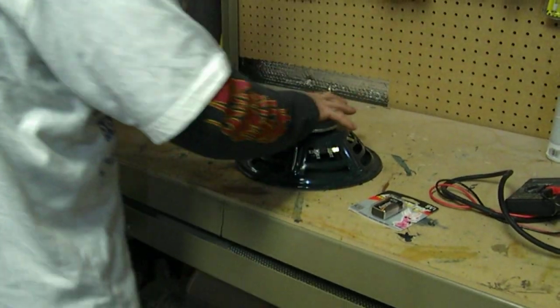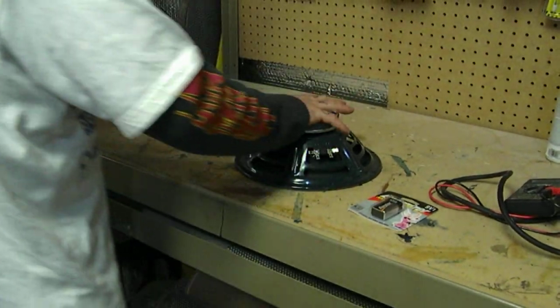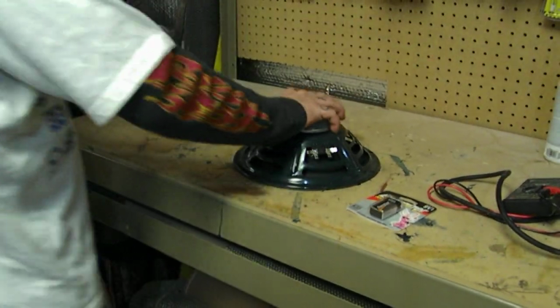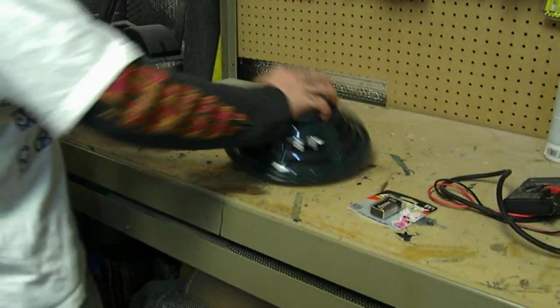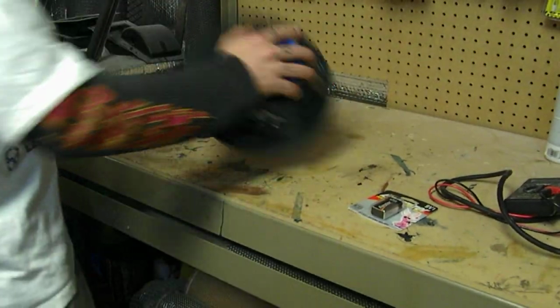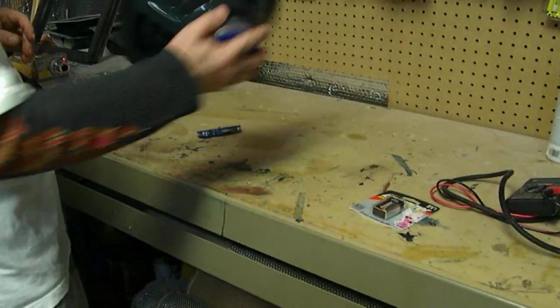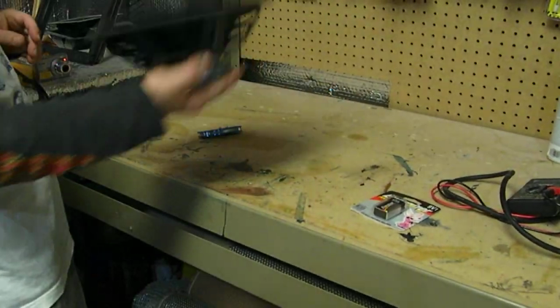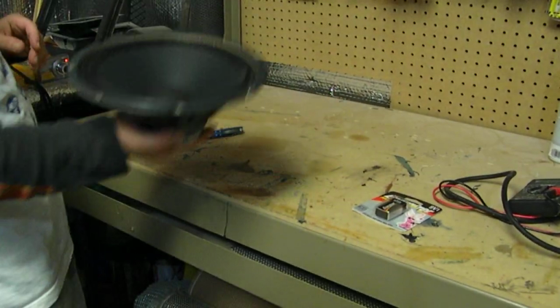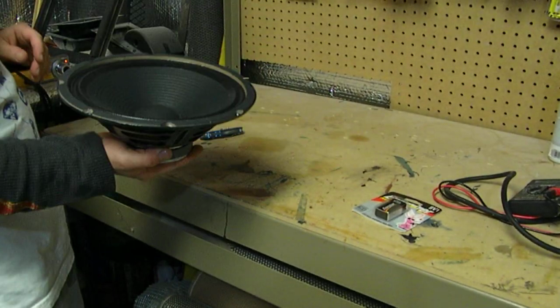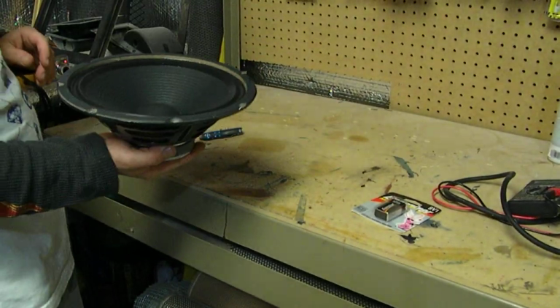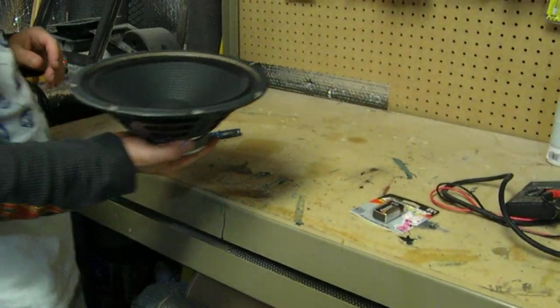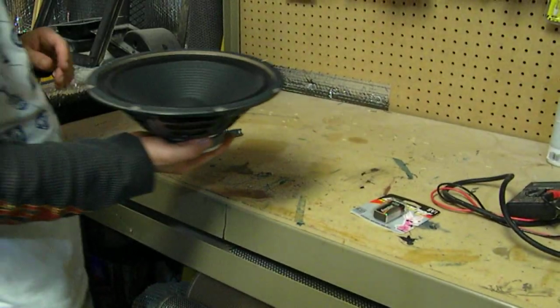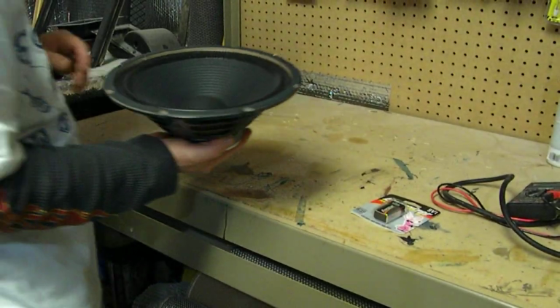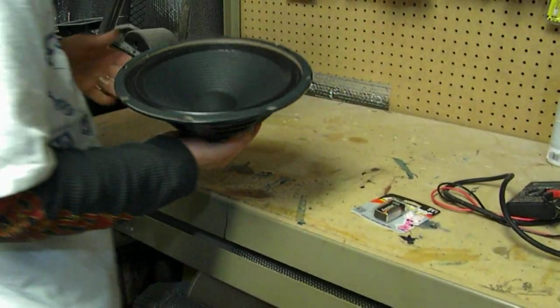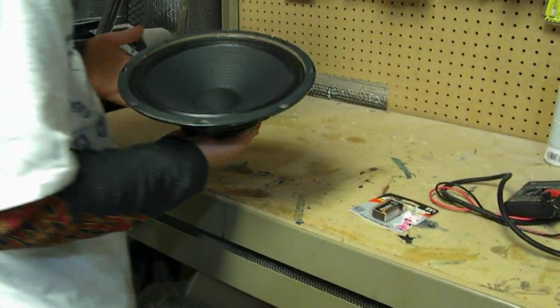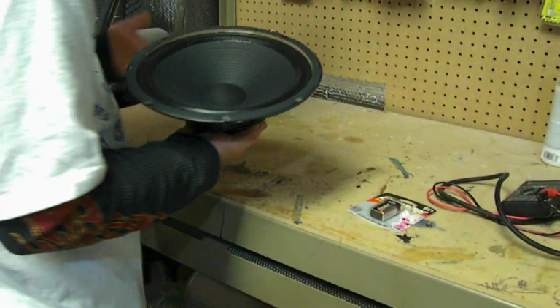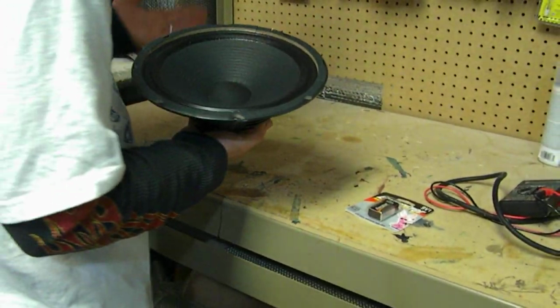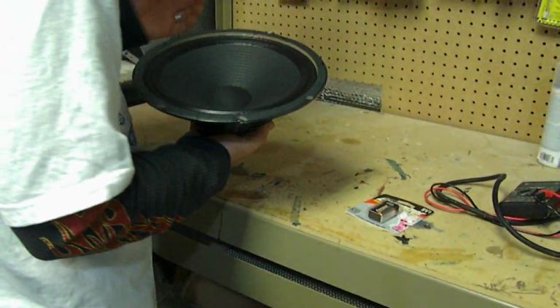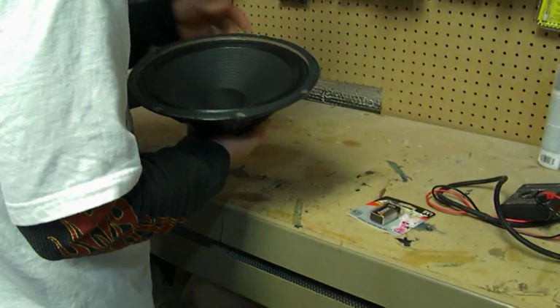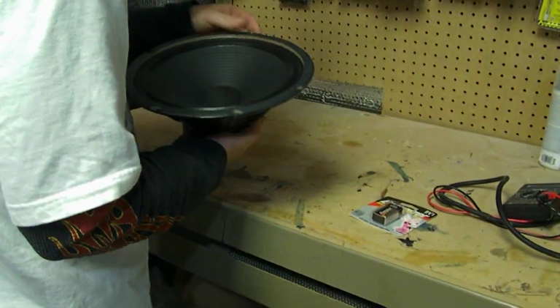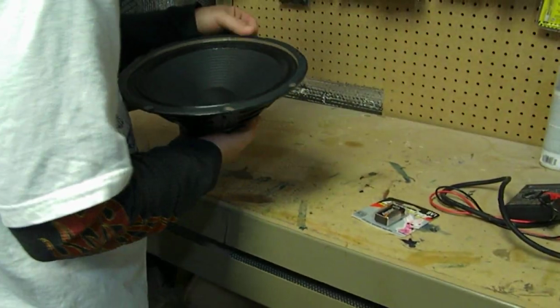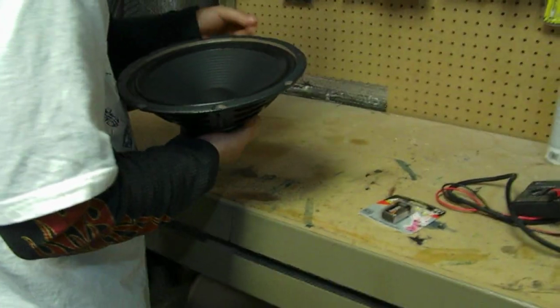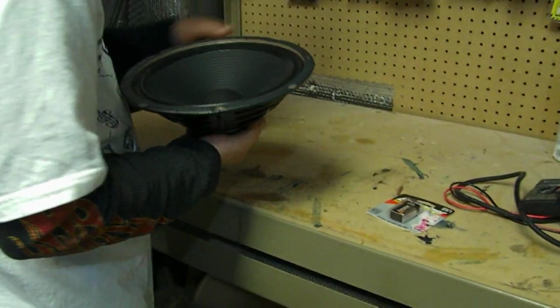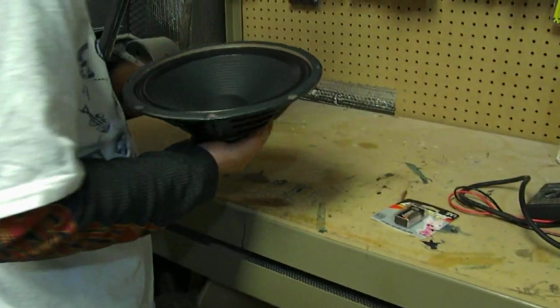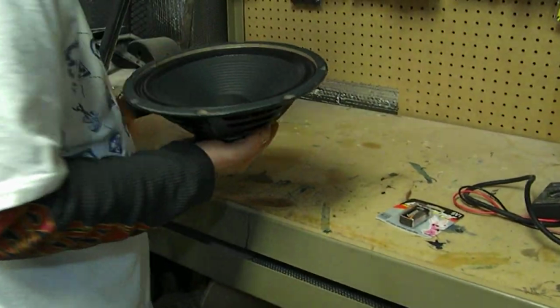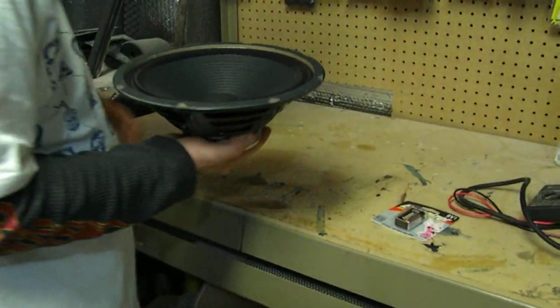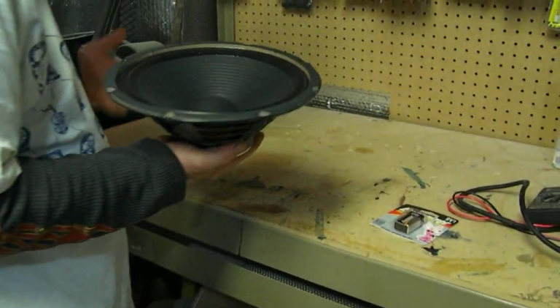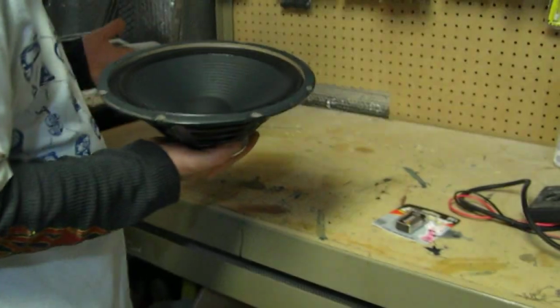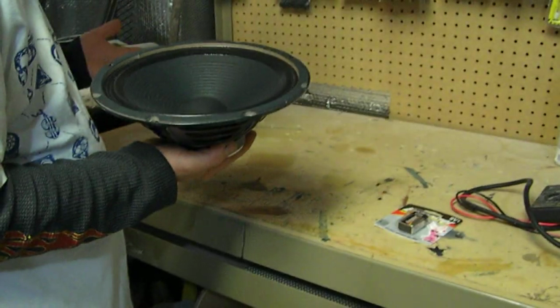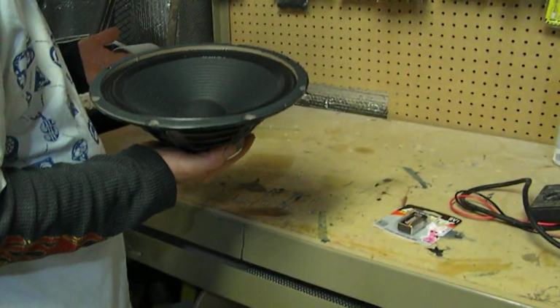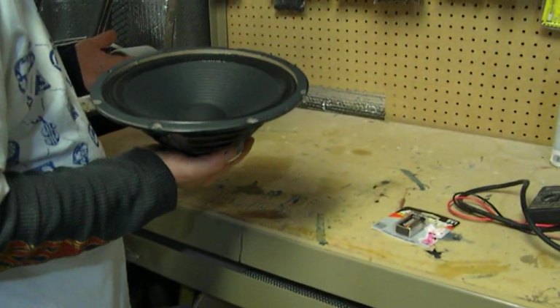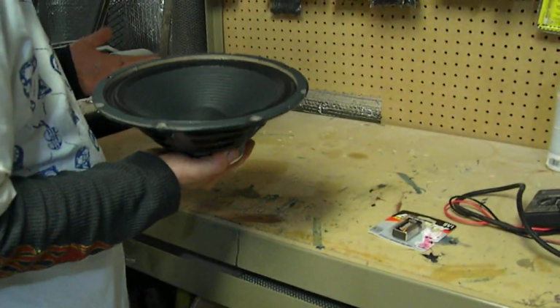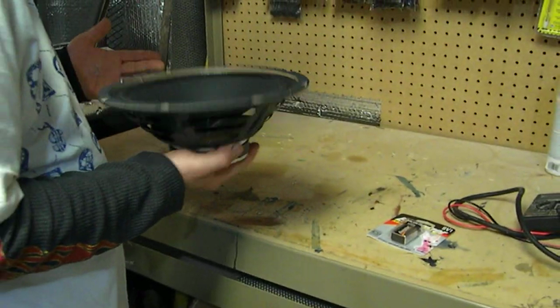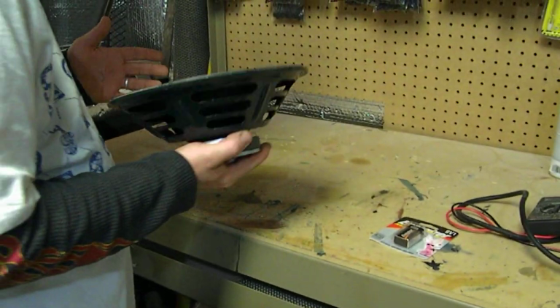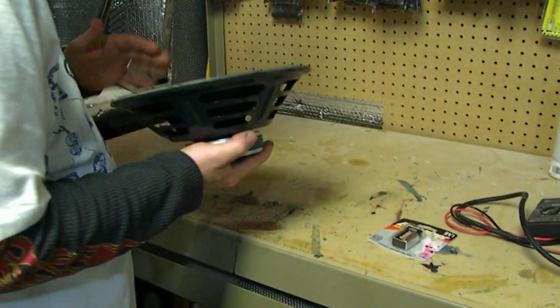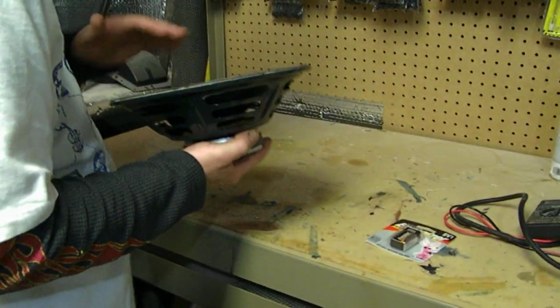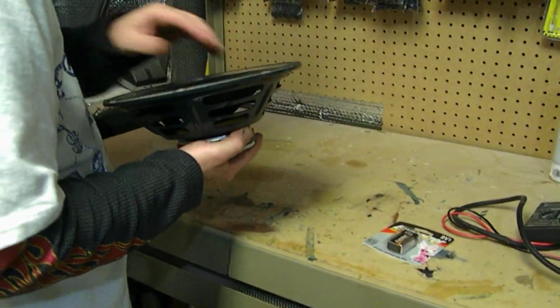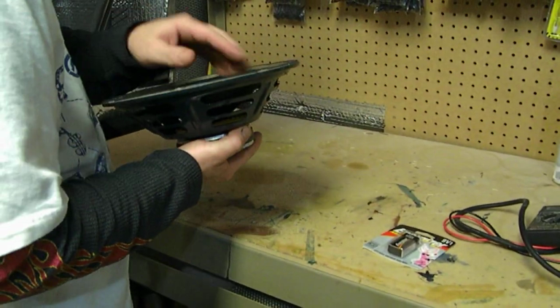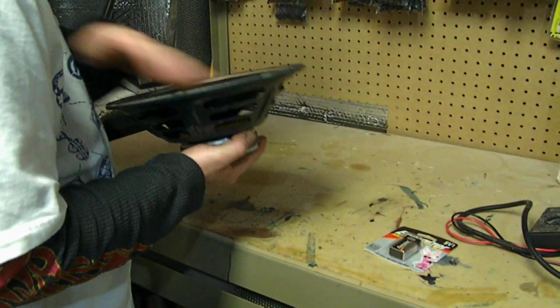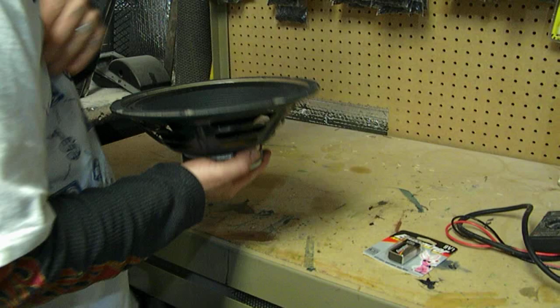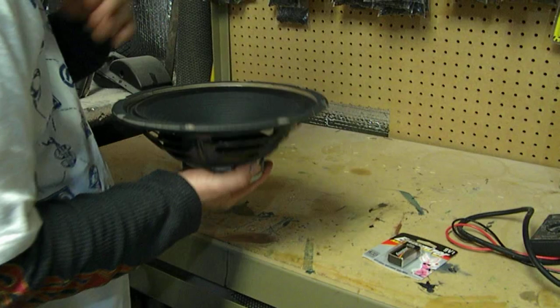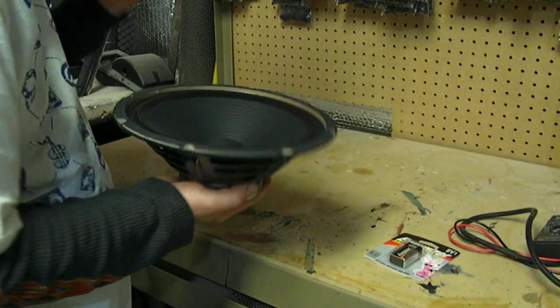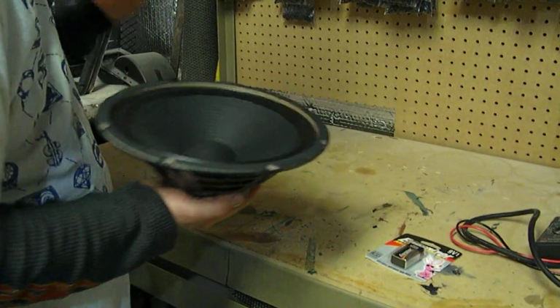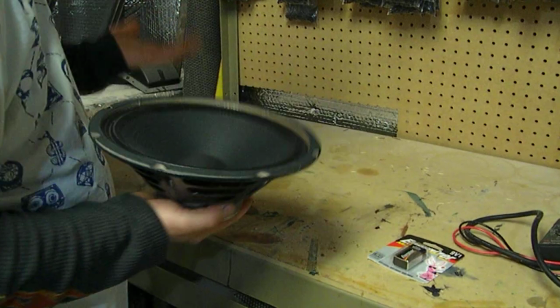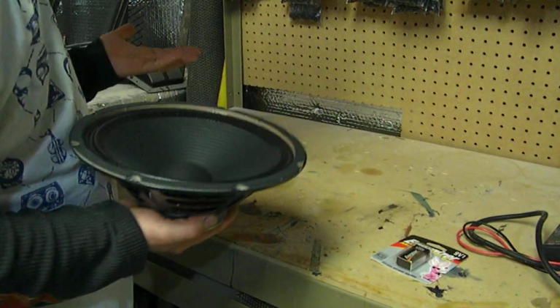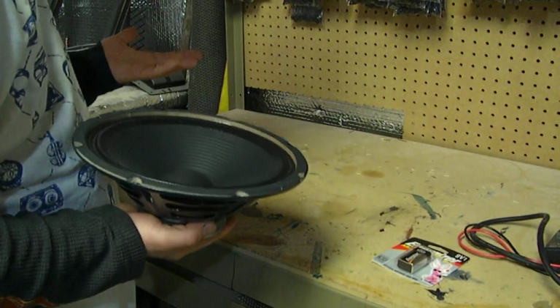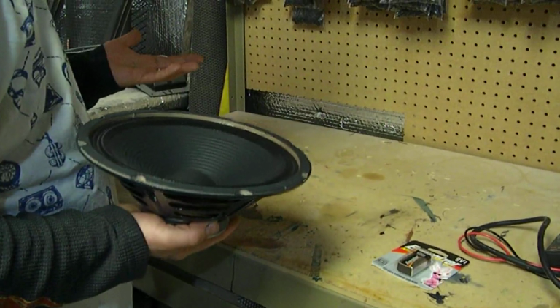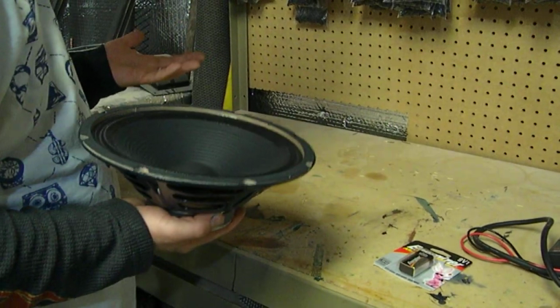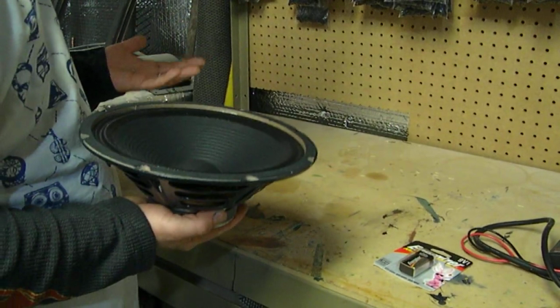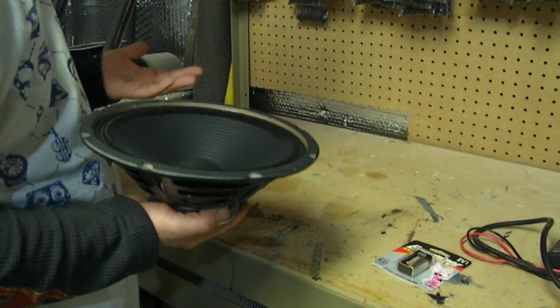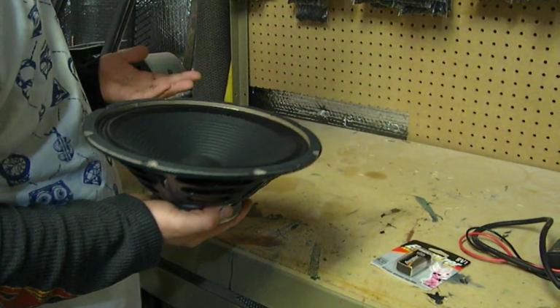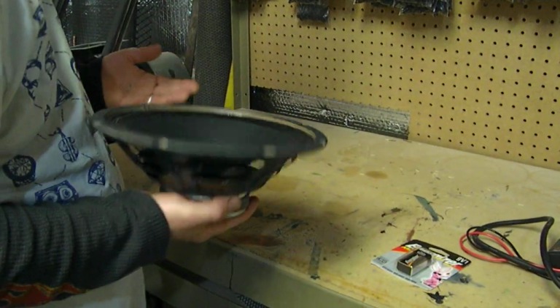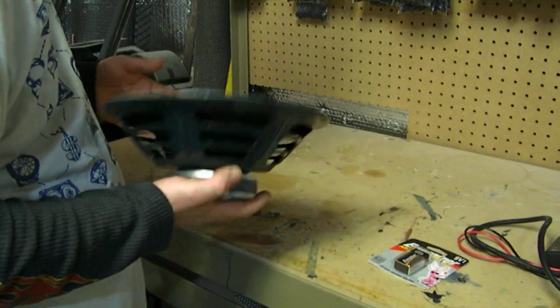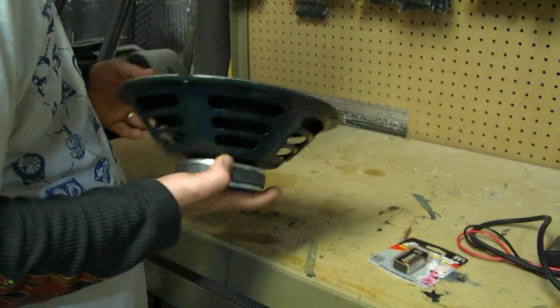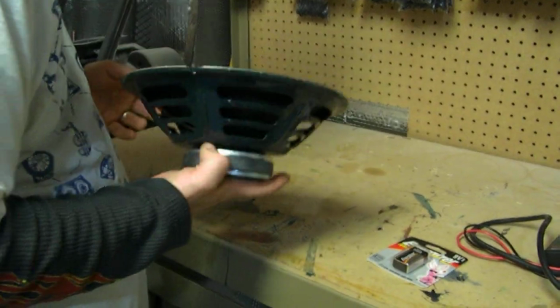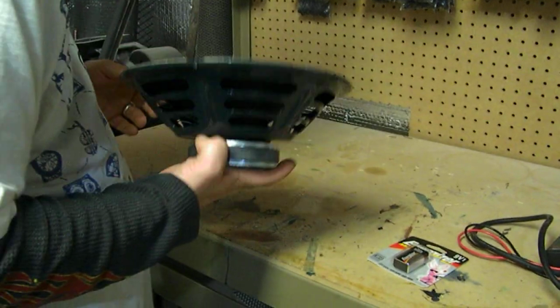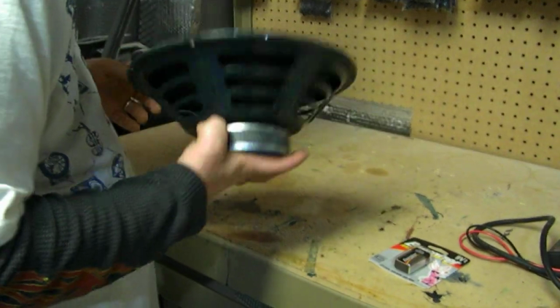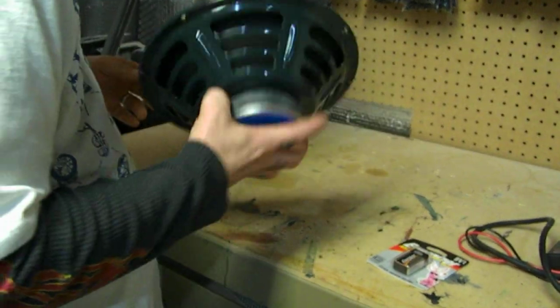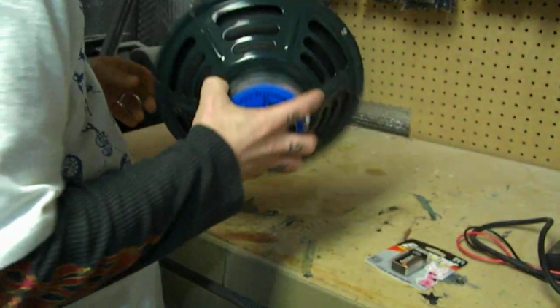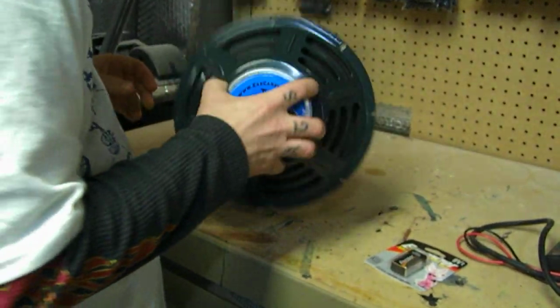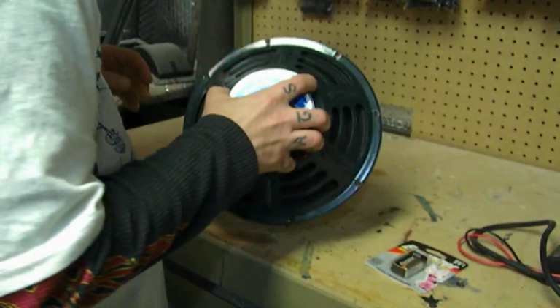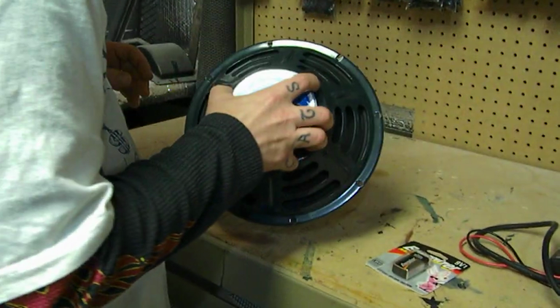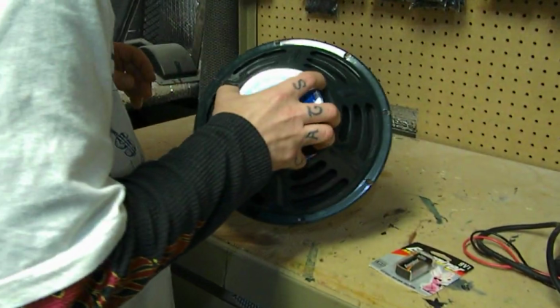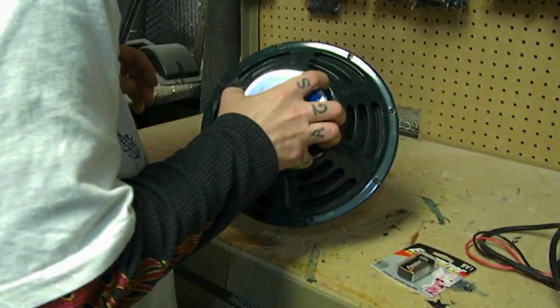Say you've got a guitar speaker and you're not getting any sound out of it. You don't know what's wrong. You're trying to figure out if it's blown, if it's working, what's going on.